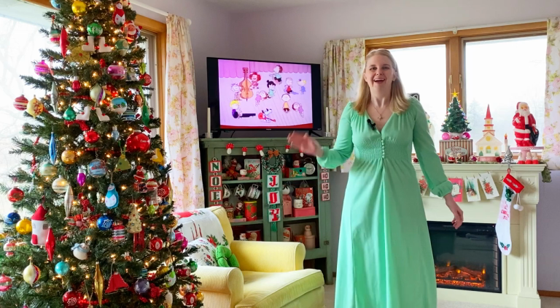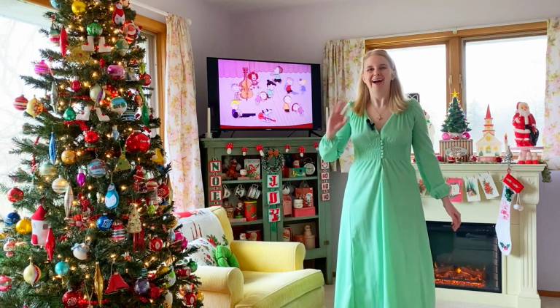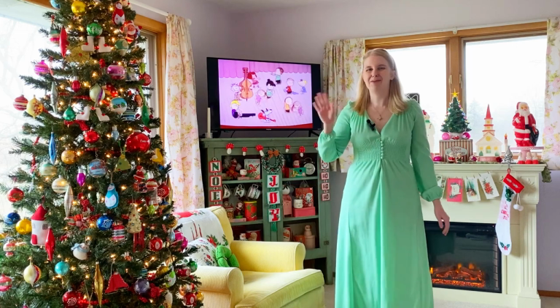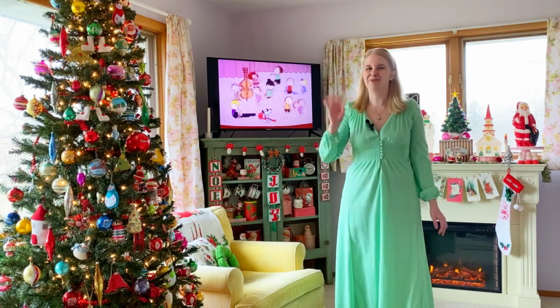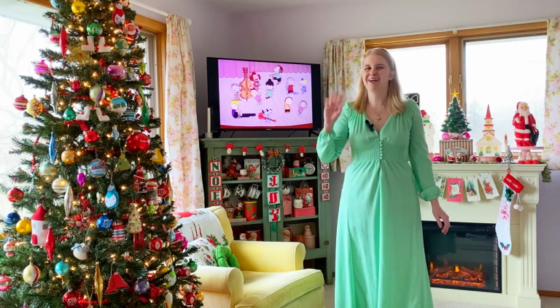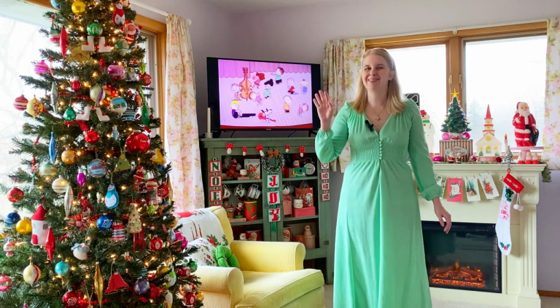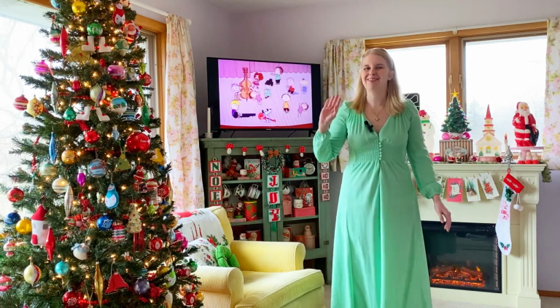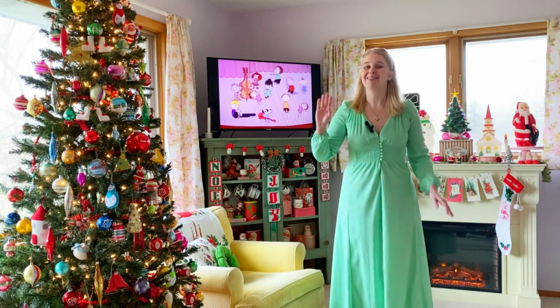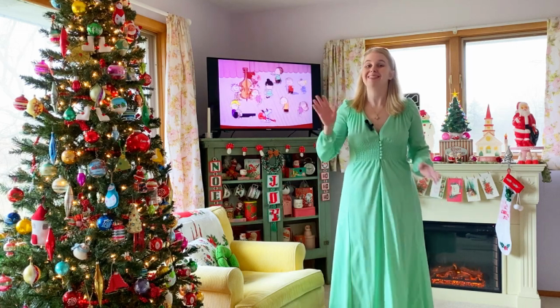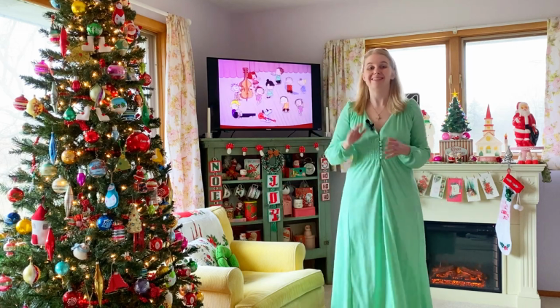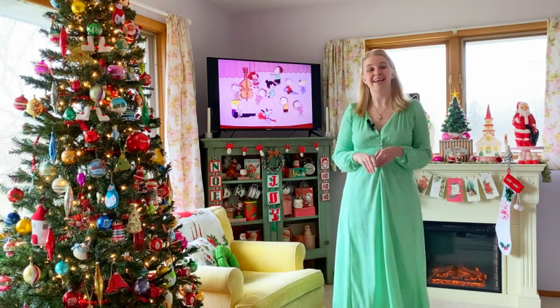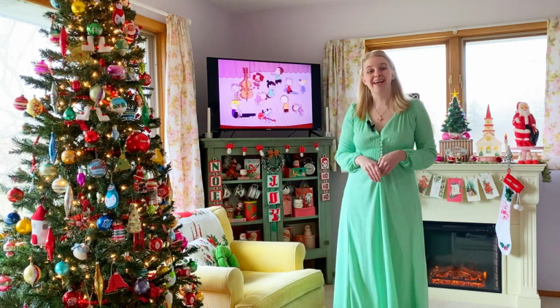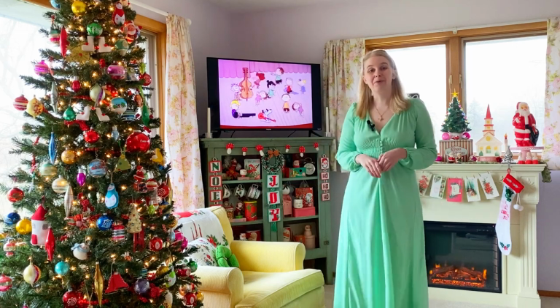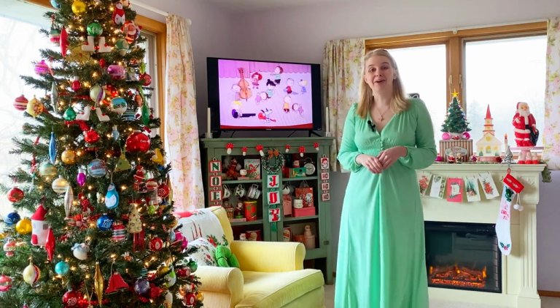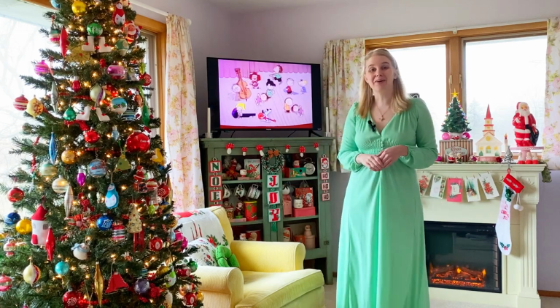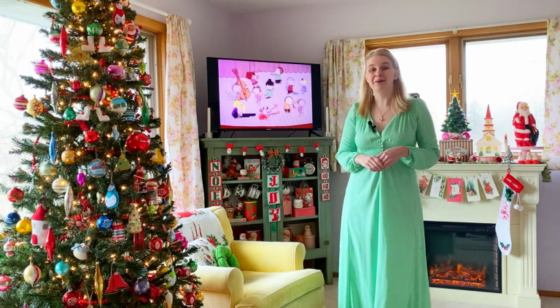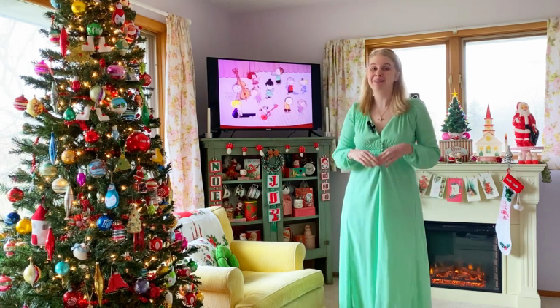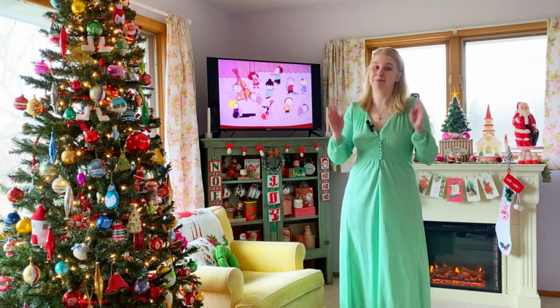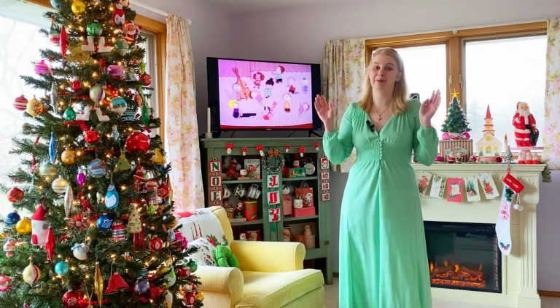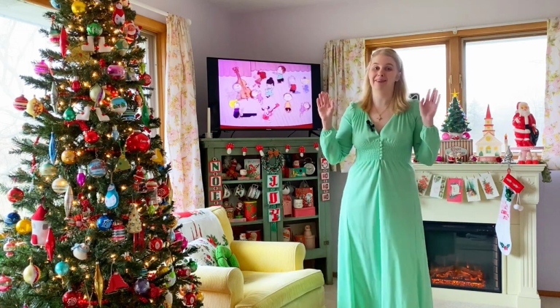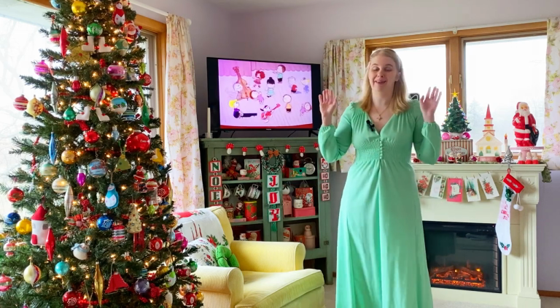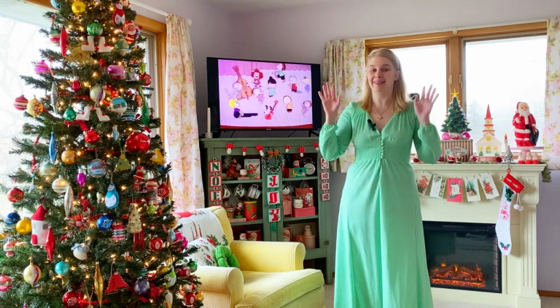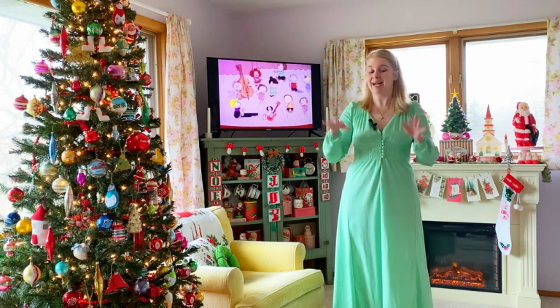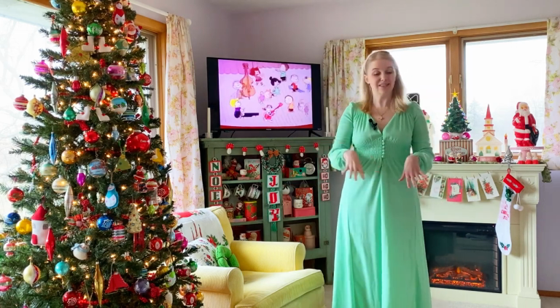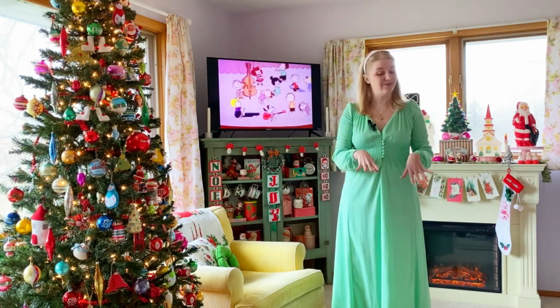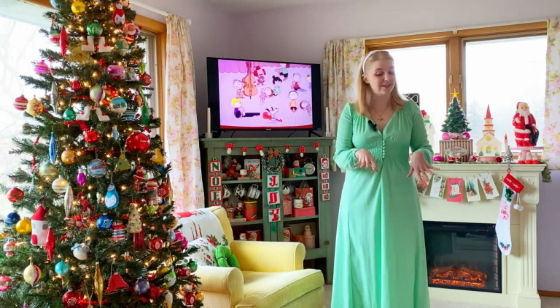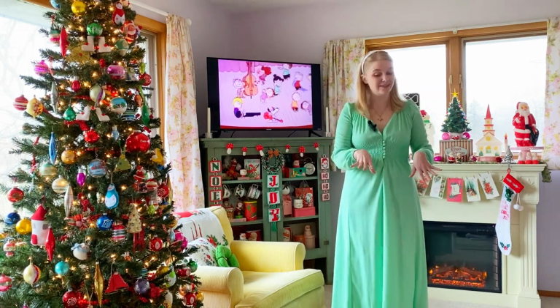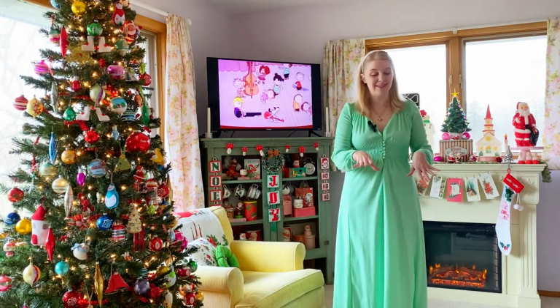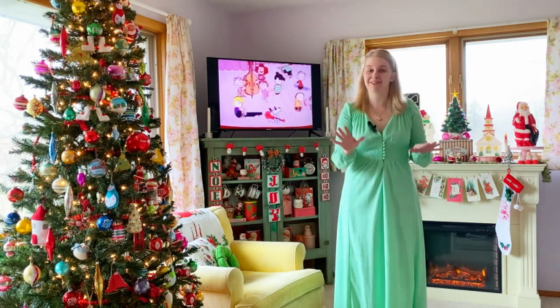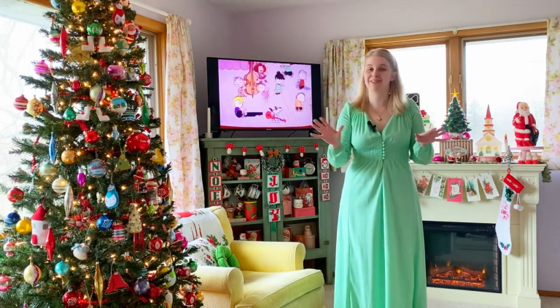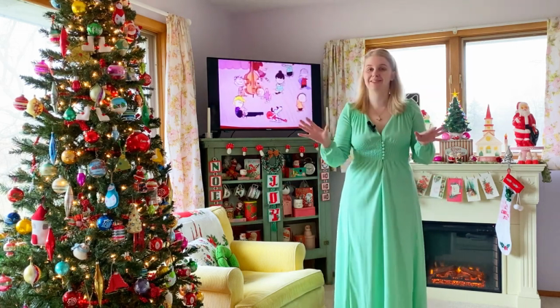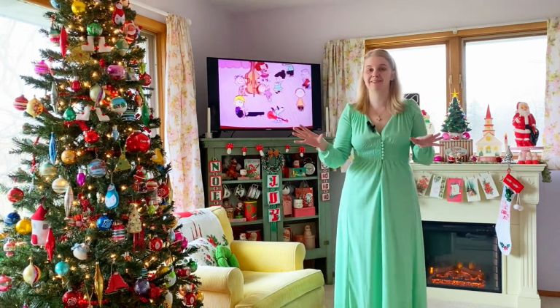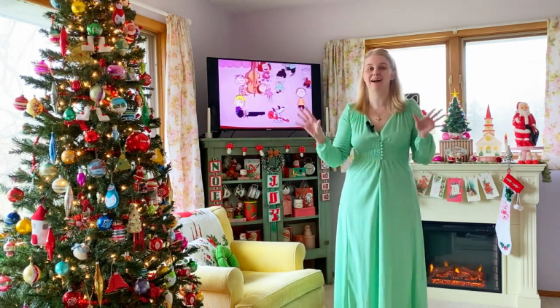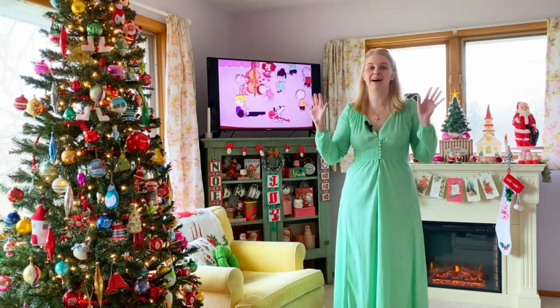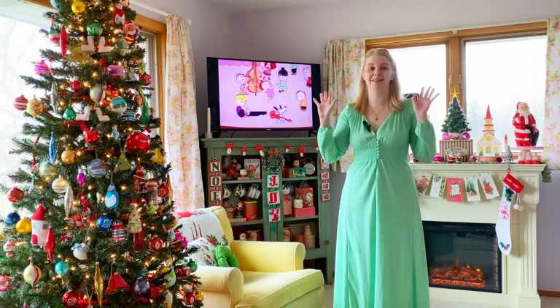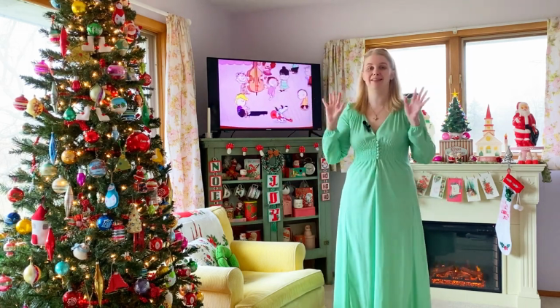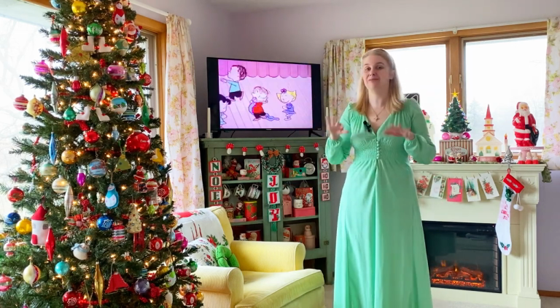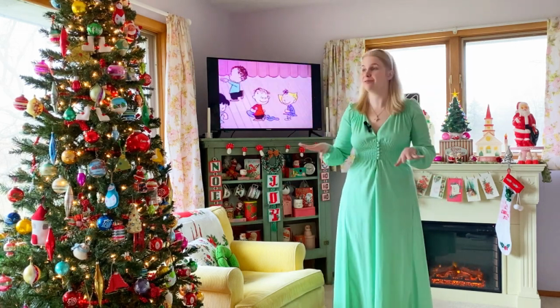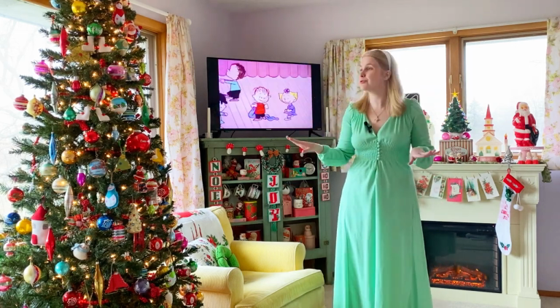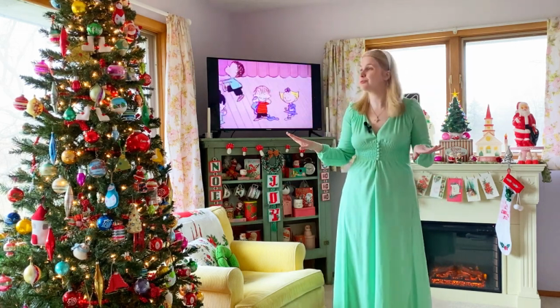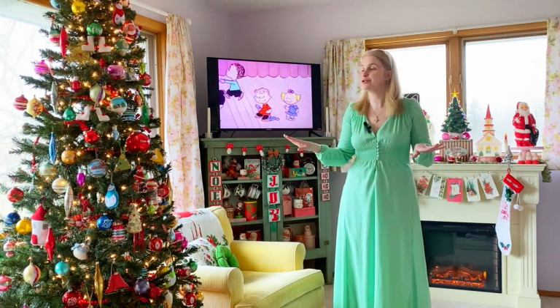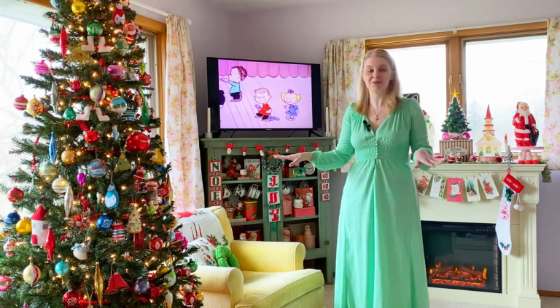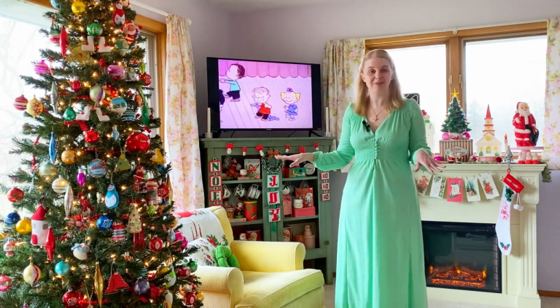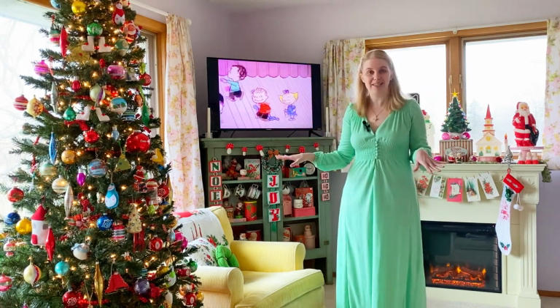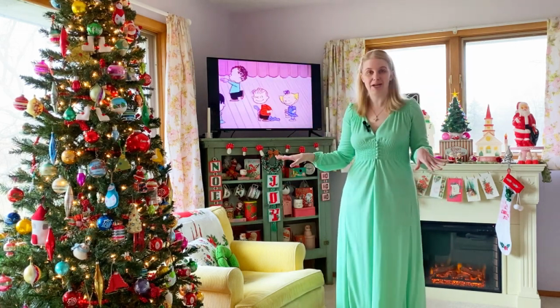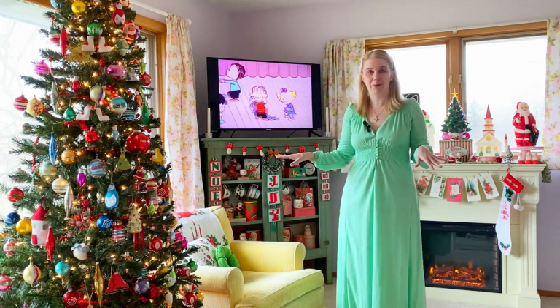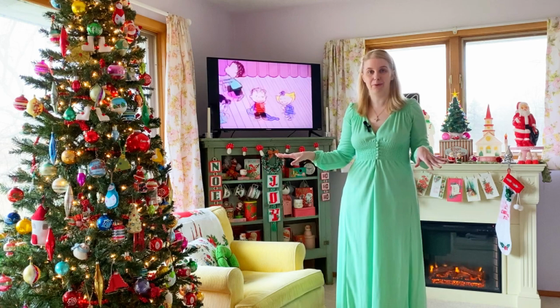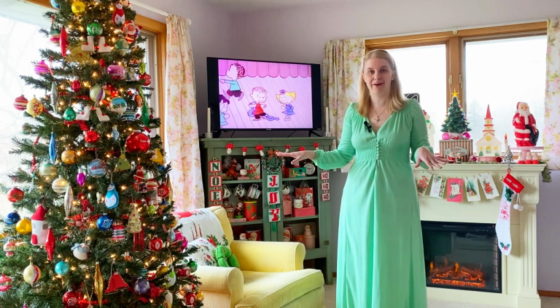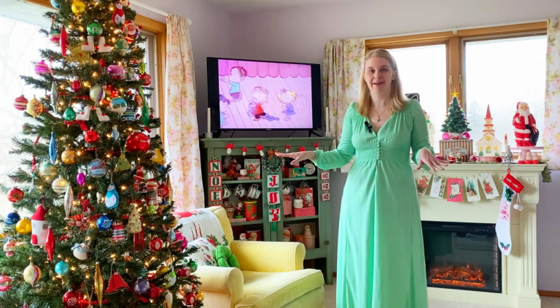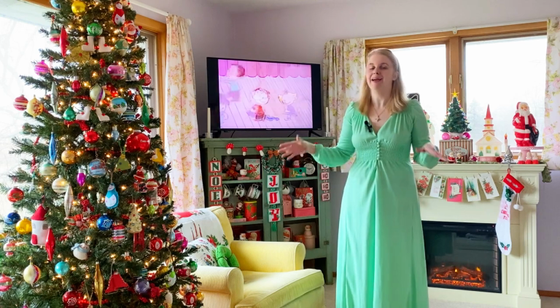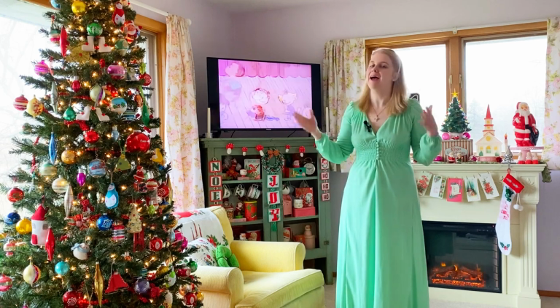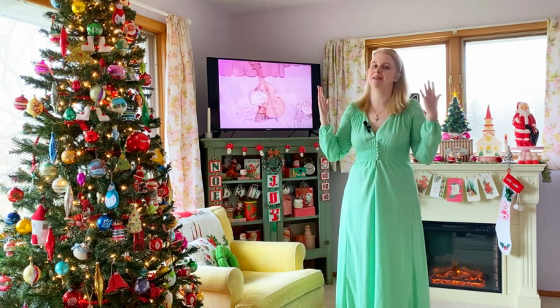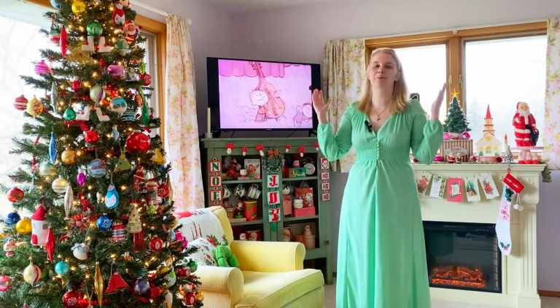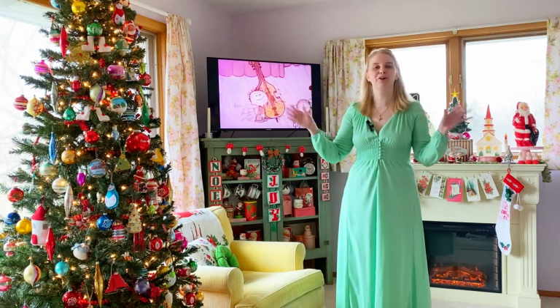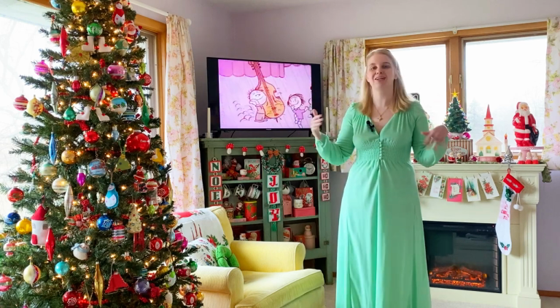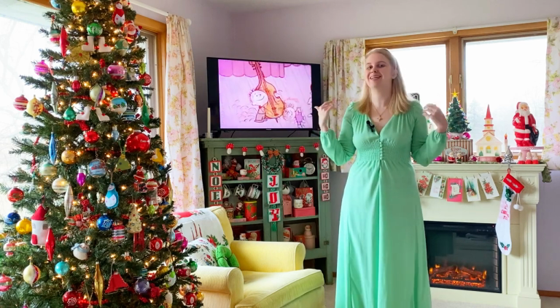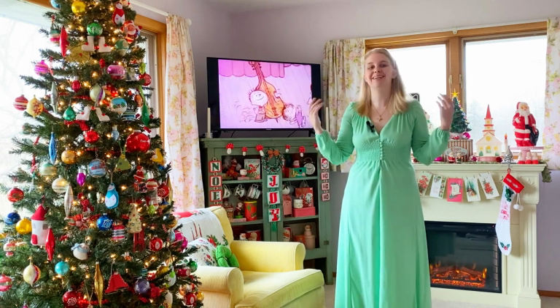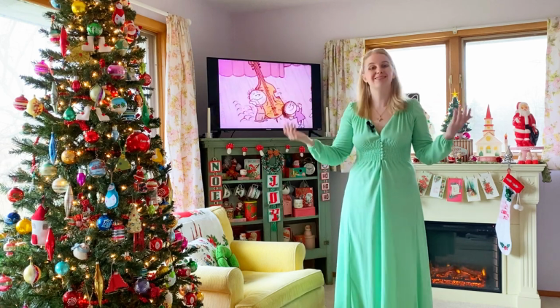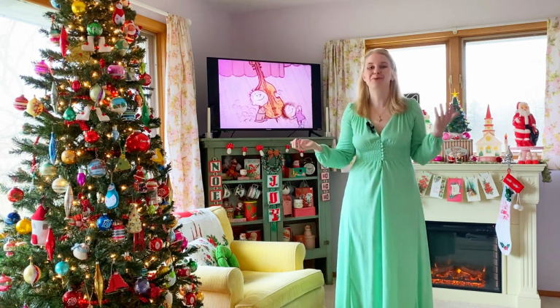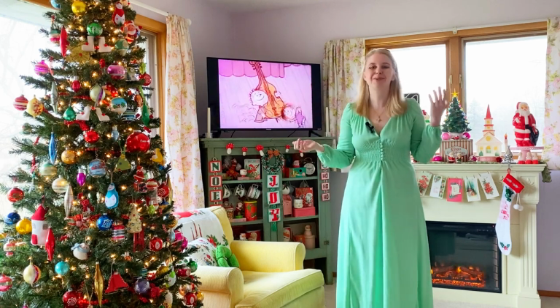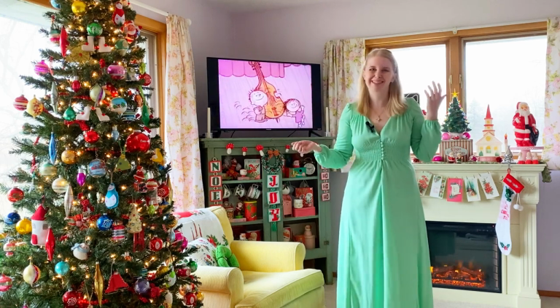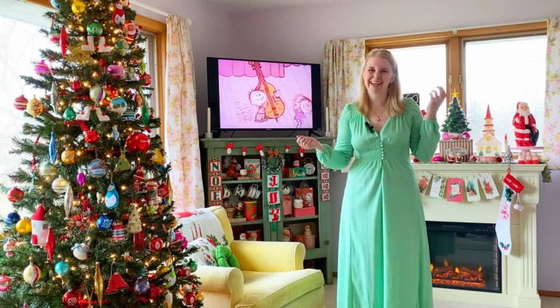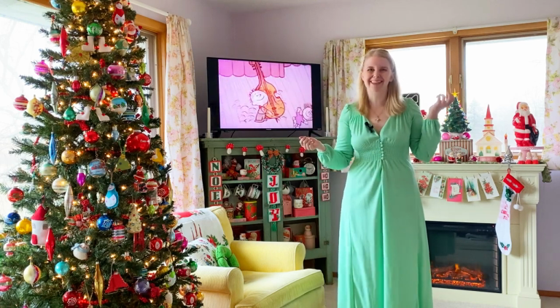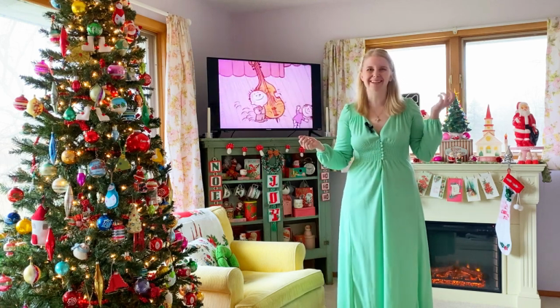Hi friends! Today we are going to put the last final touches on the living room Christmas decor and then we're going to take a tour together.